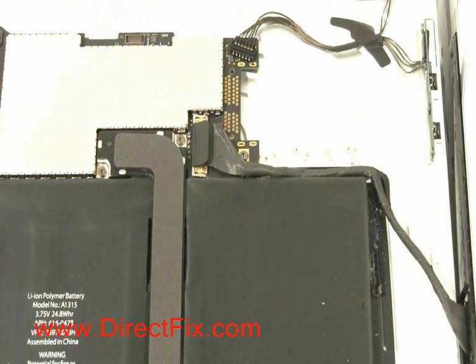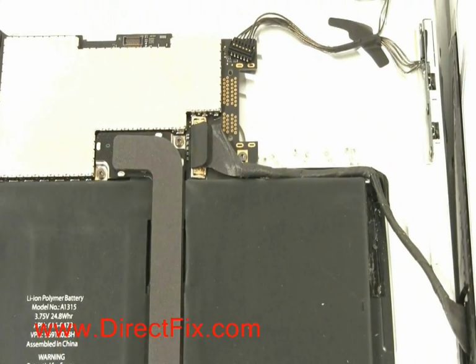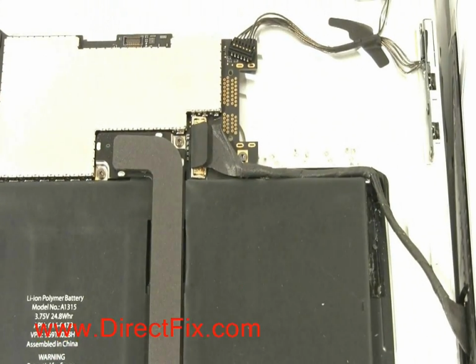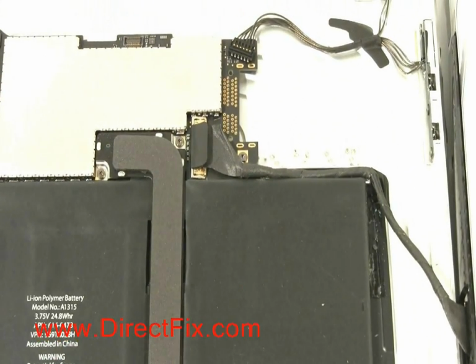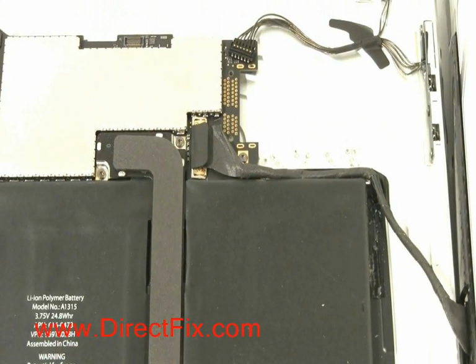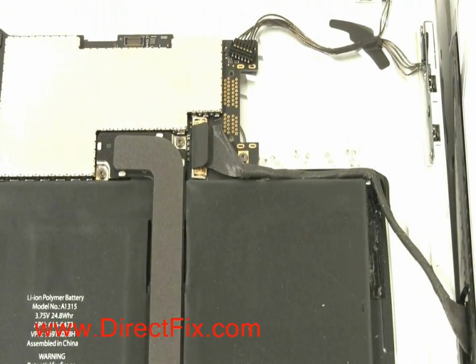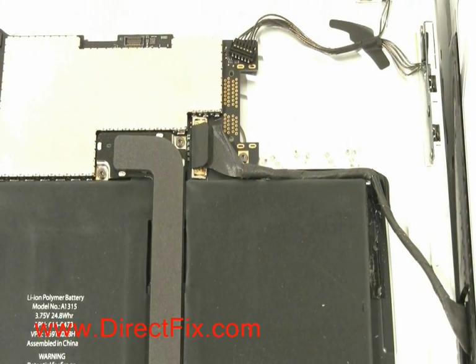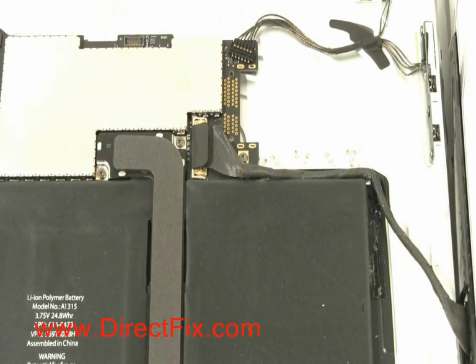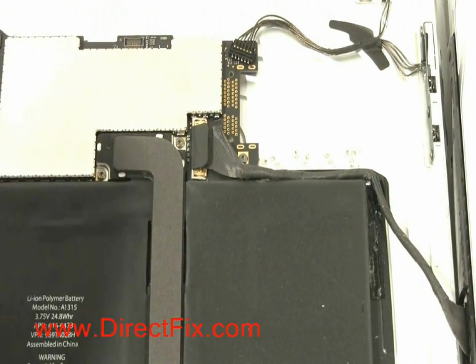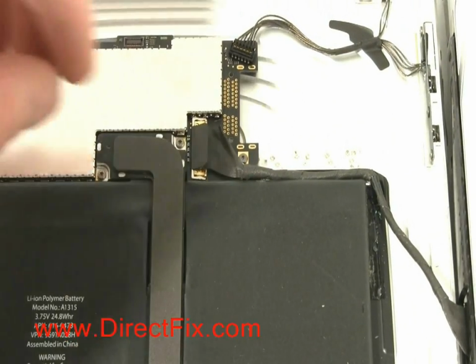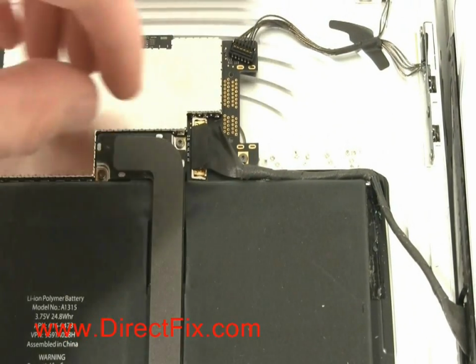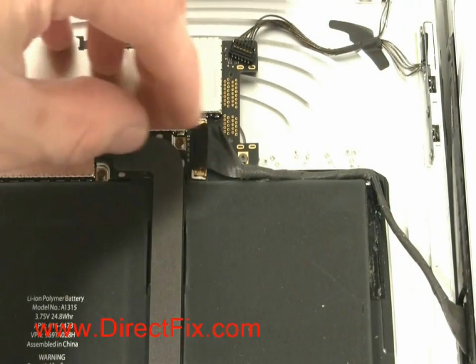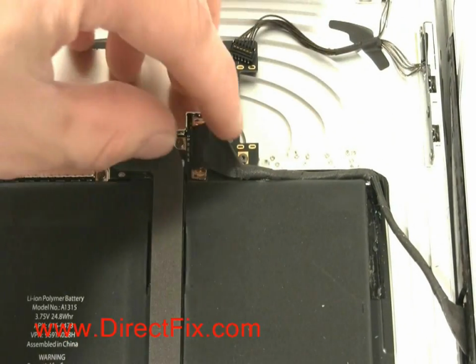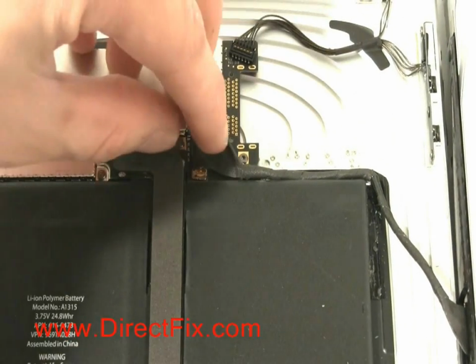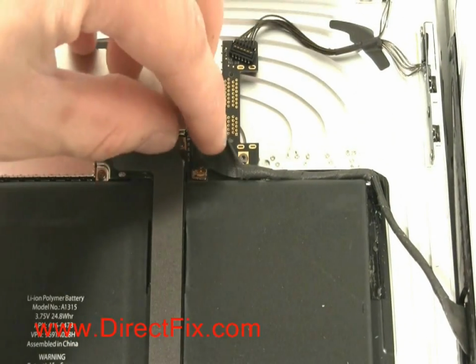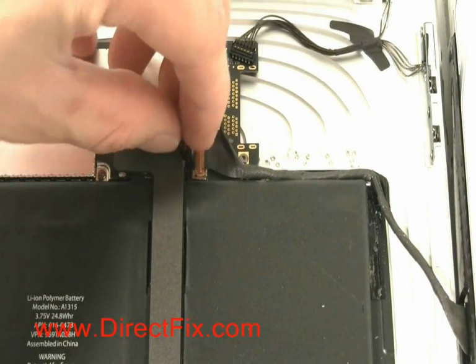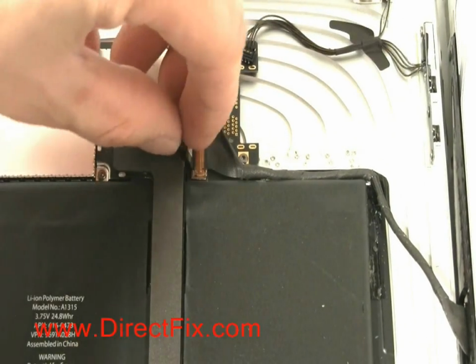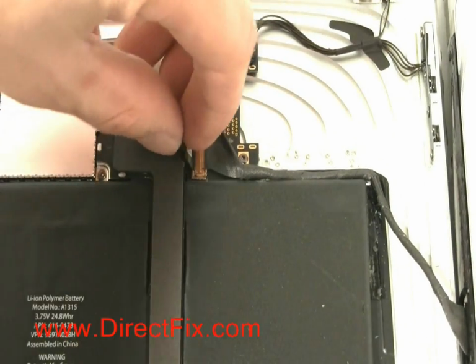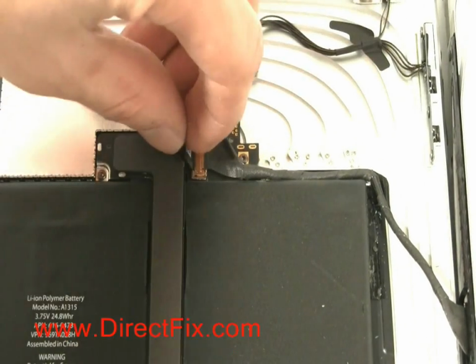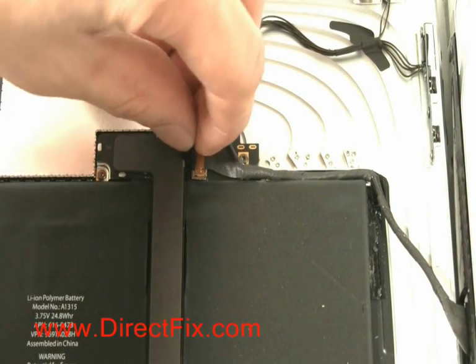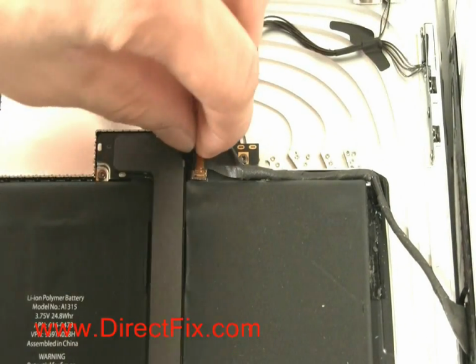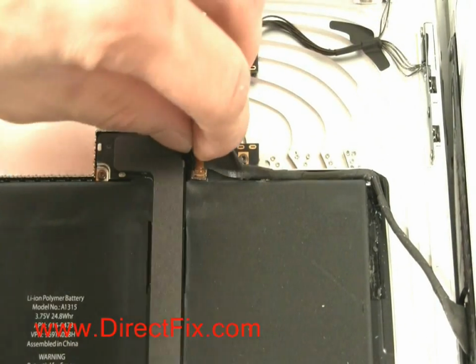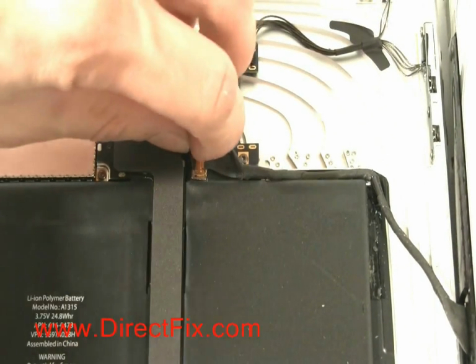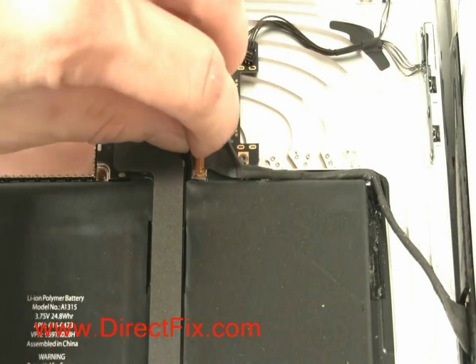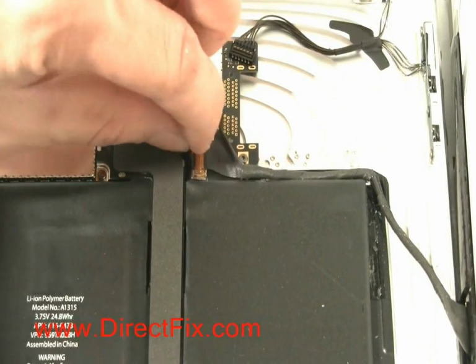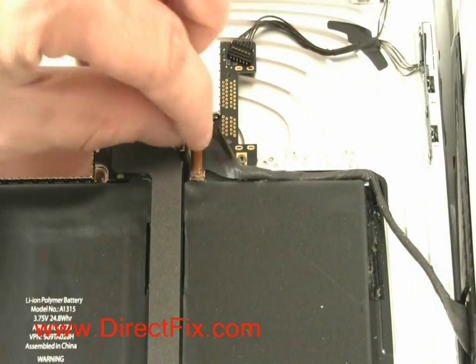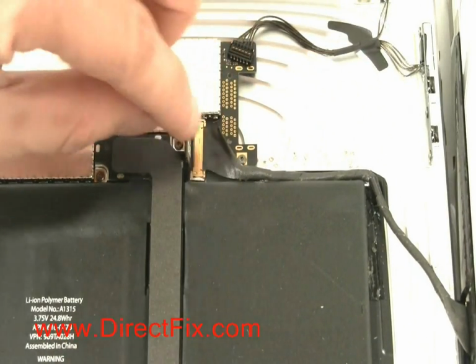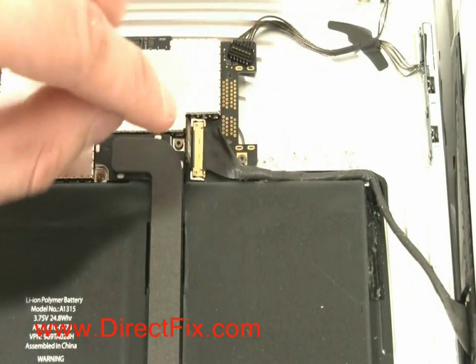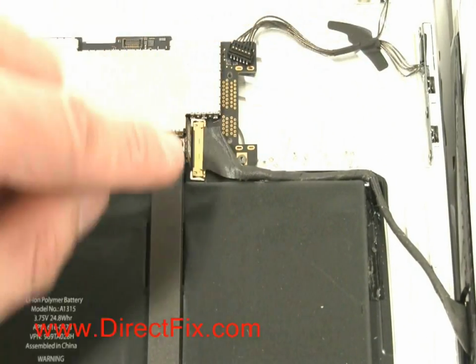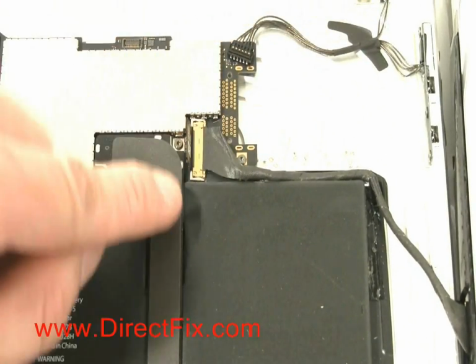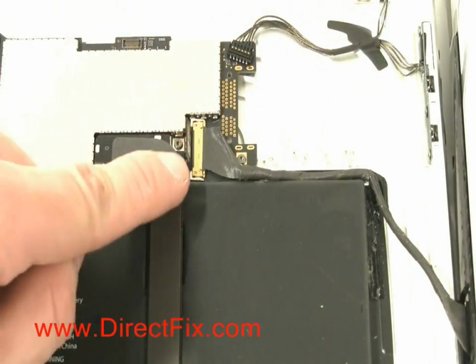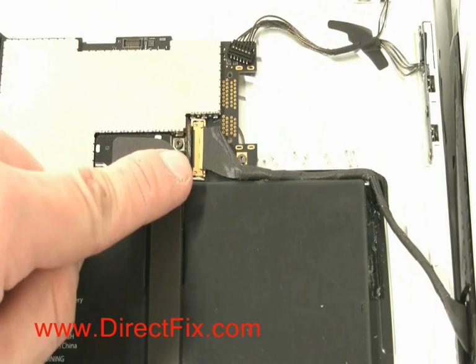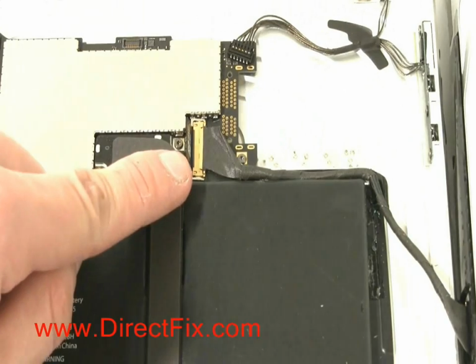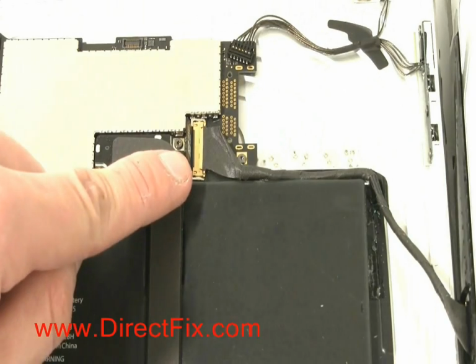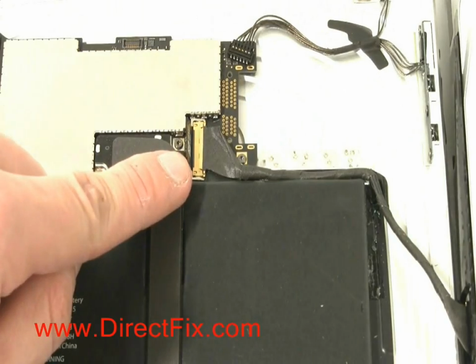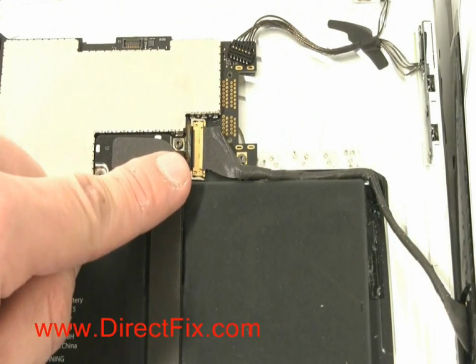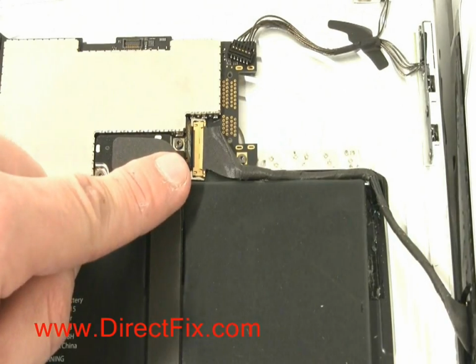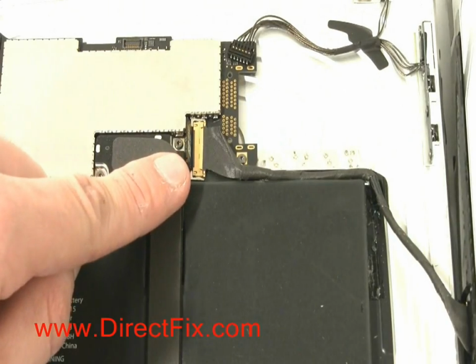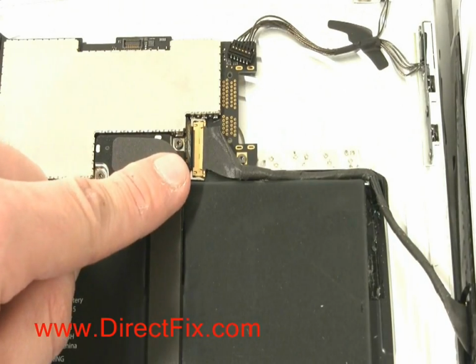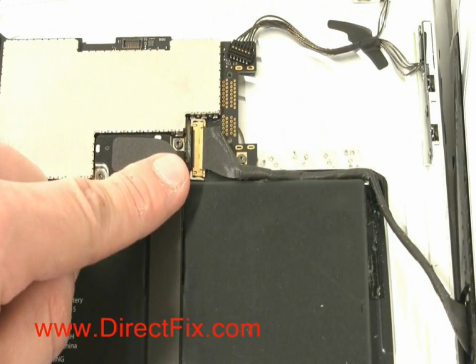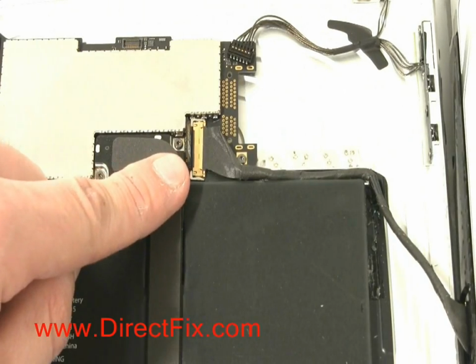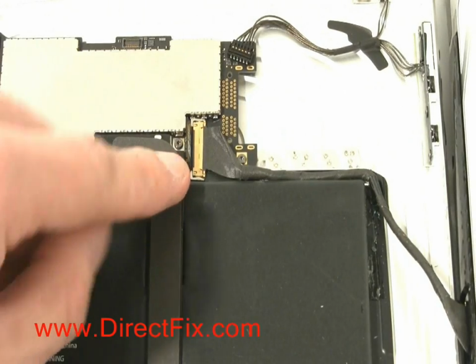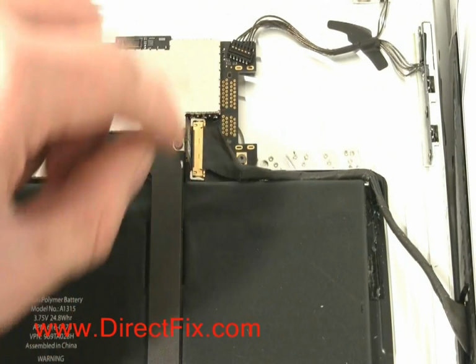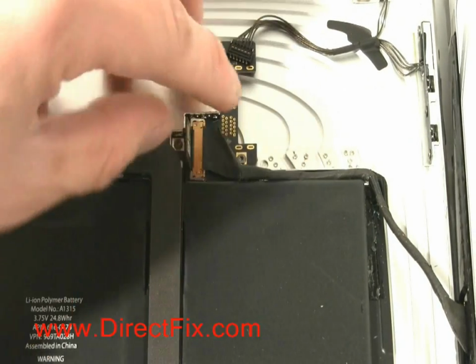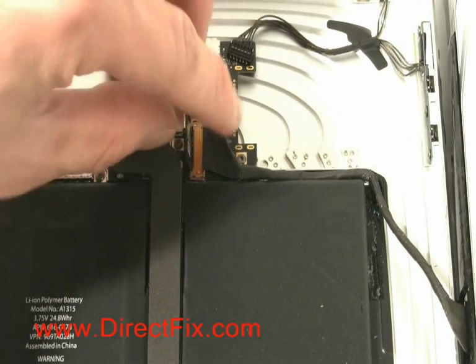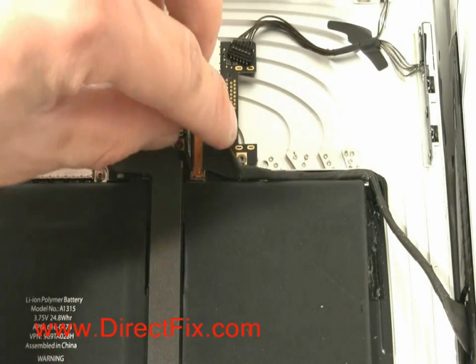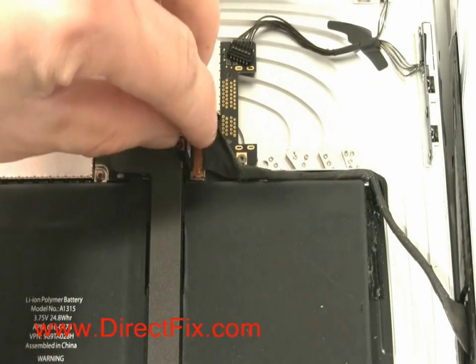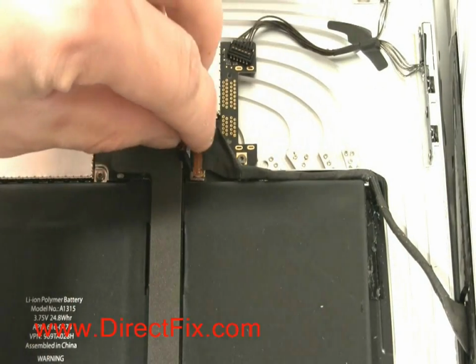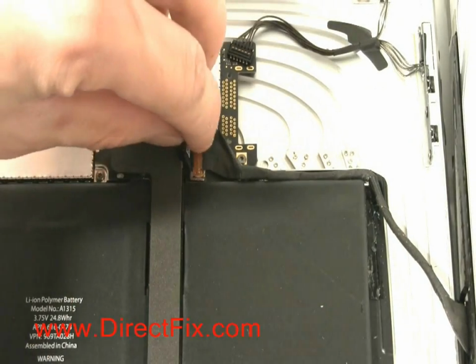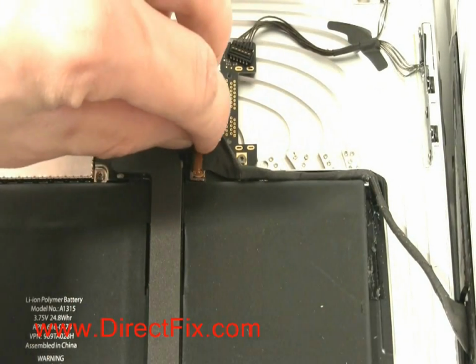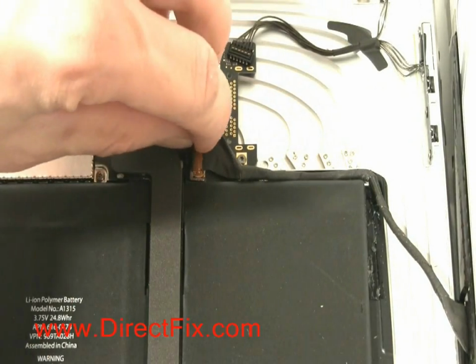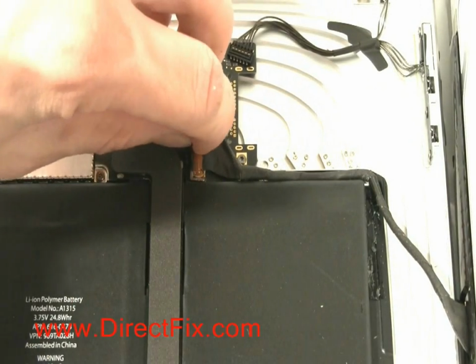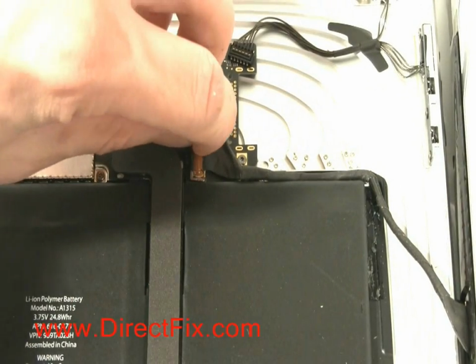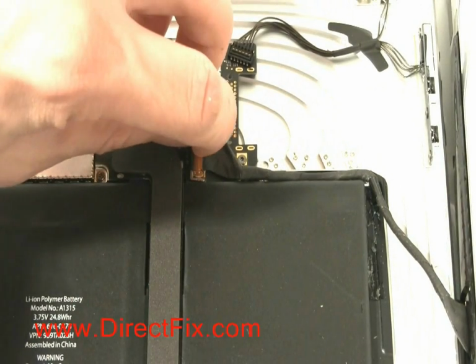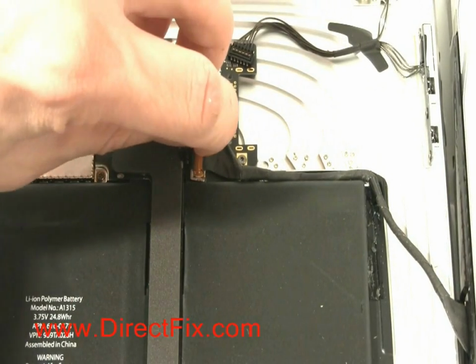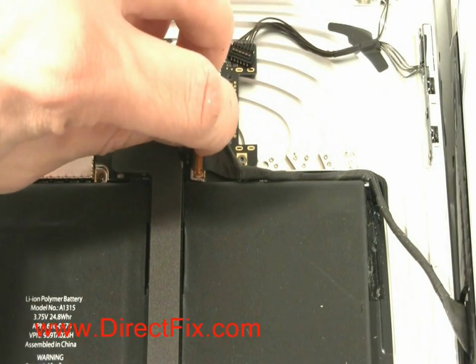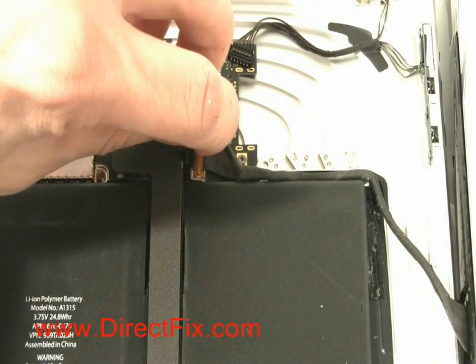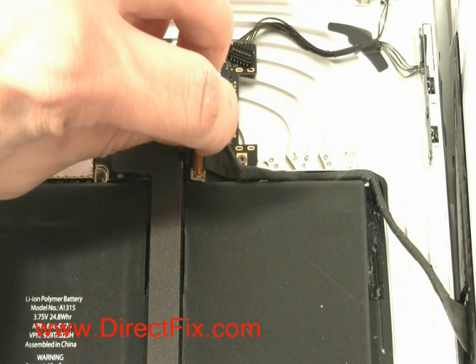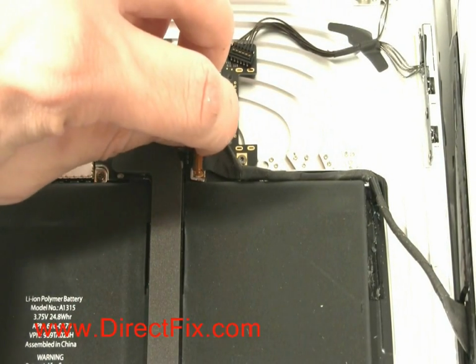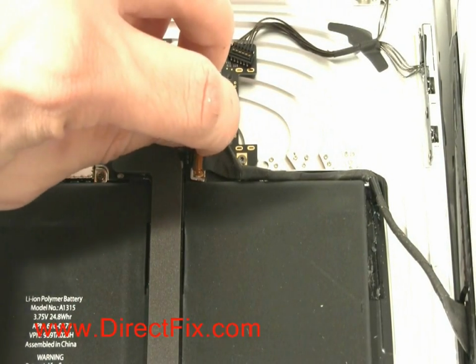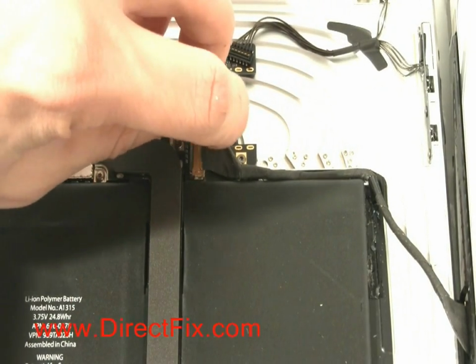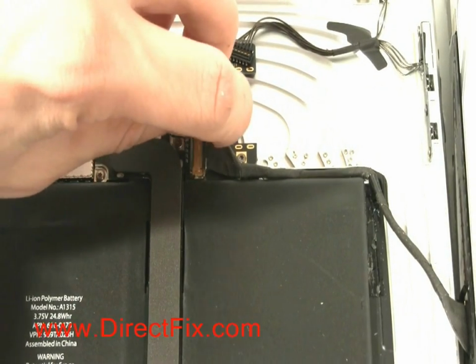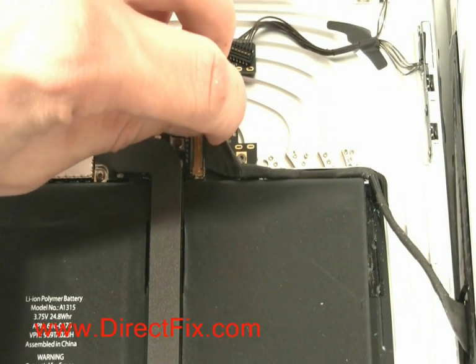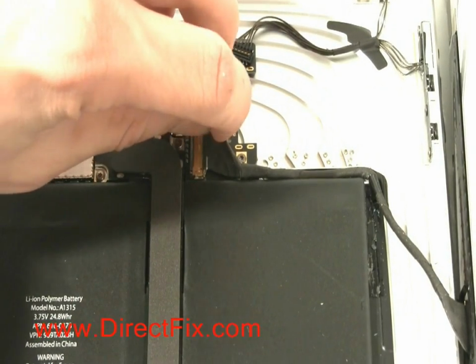This final connector has a small hinge that you must pull up, and then it stays with the ribbon when you pull it out.